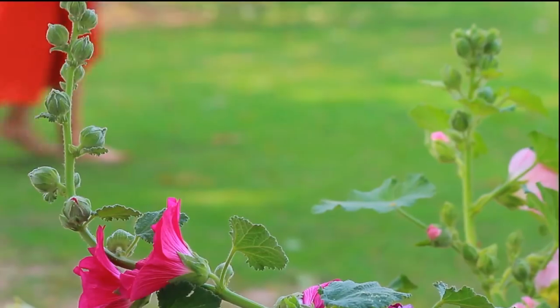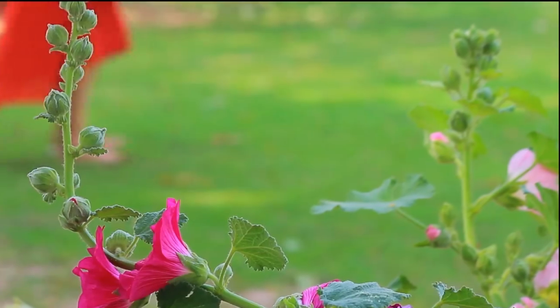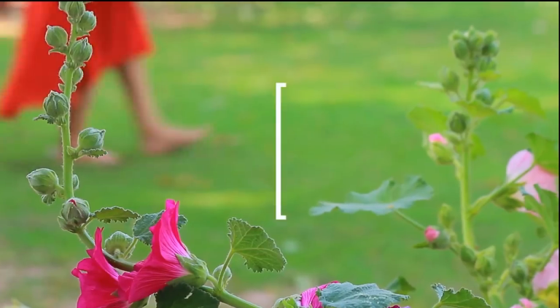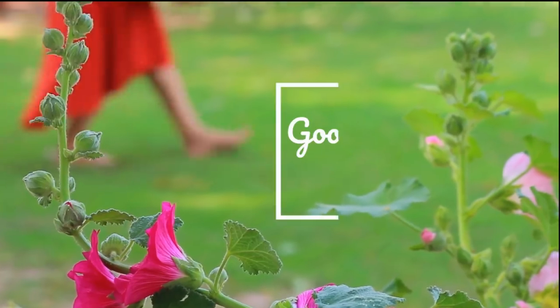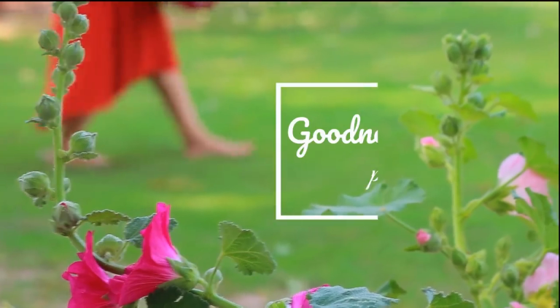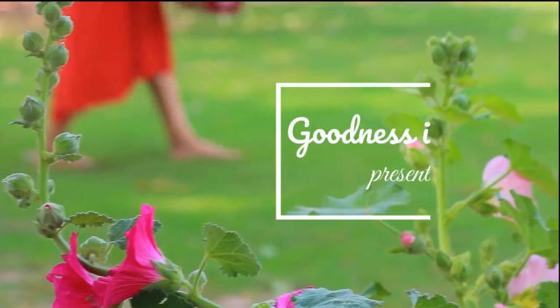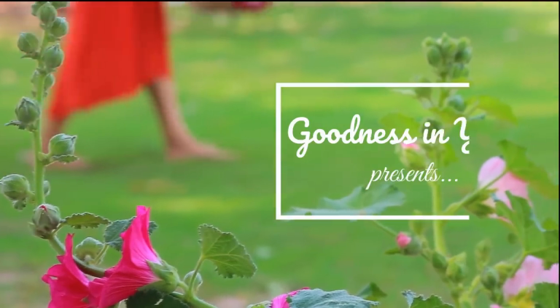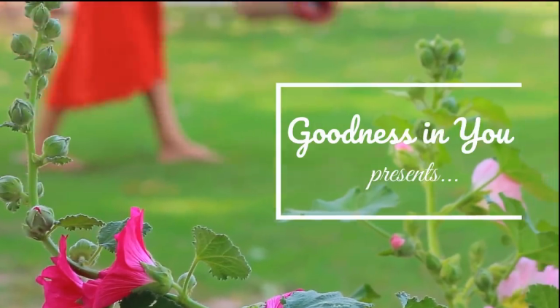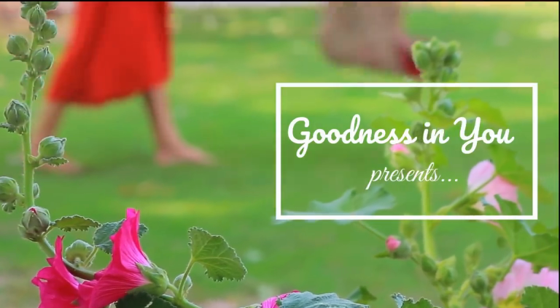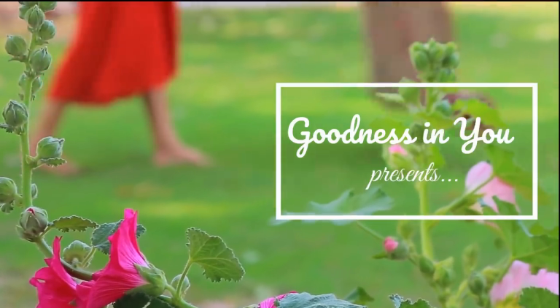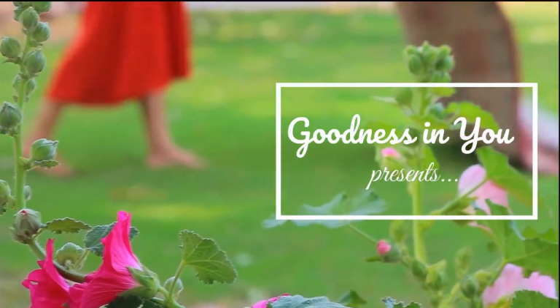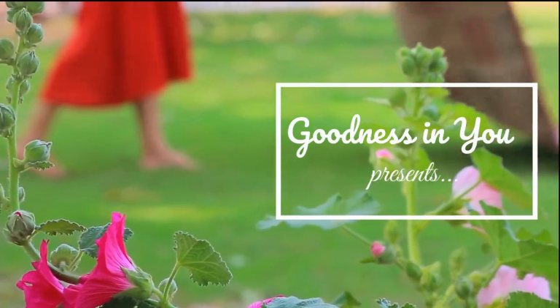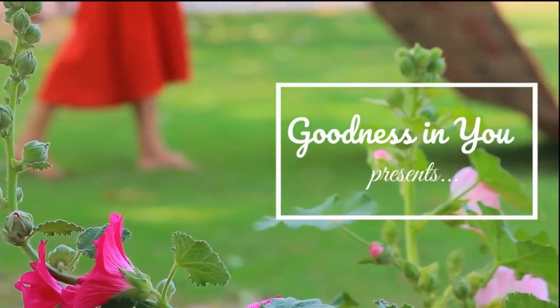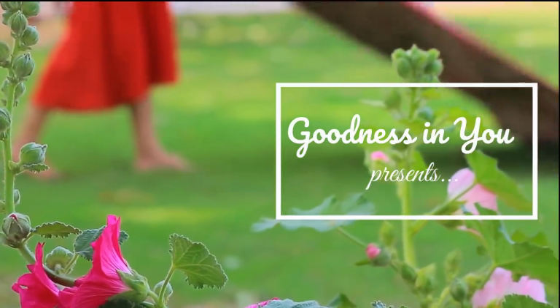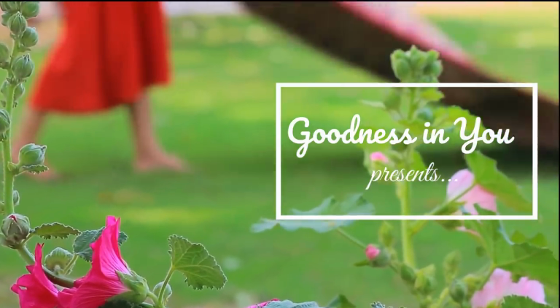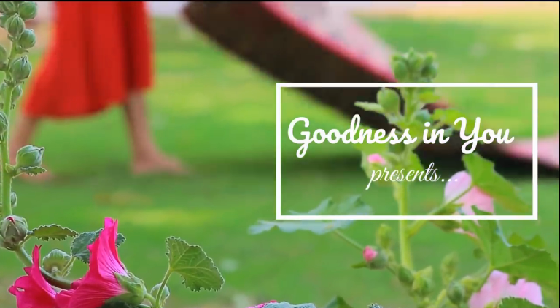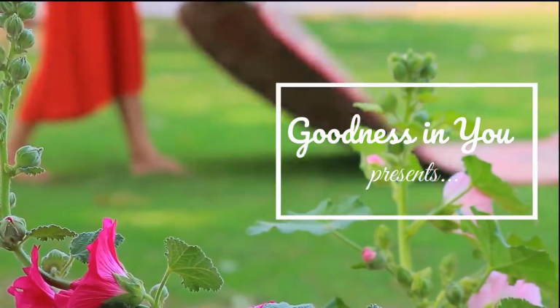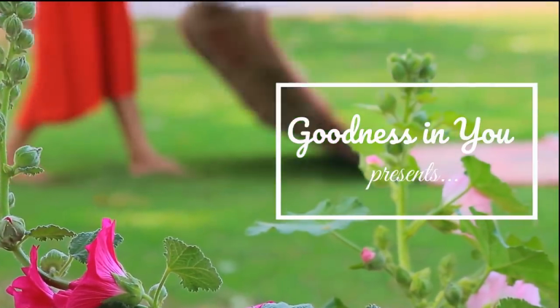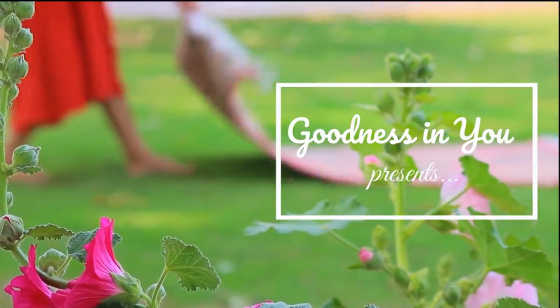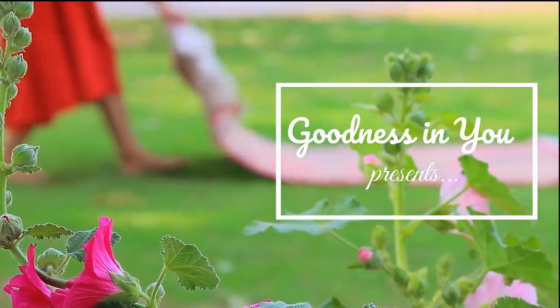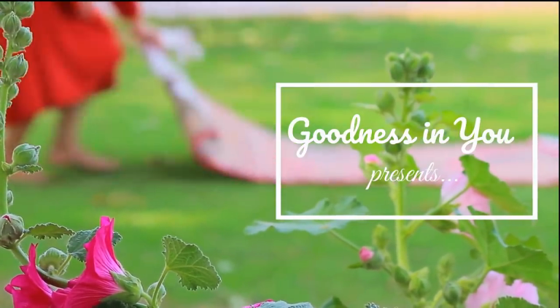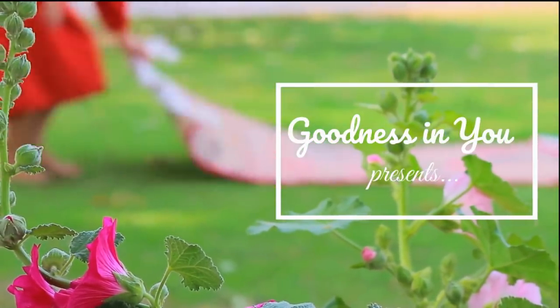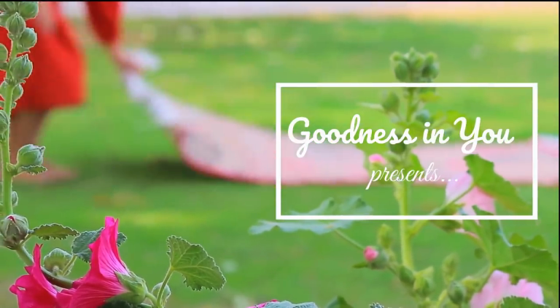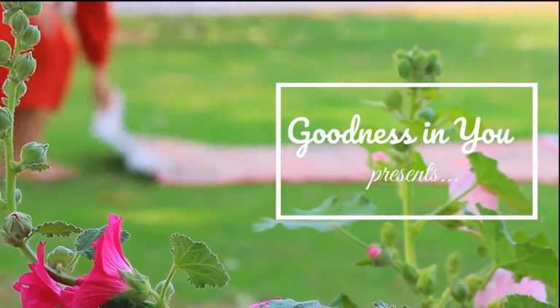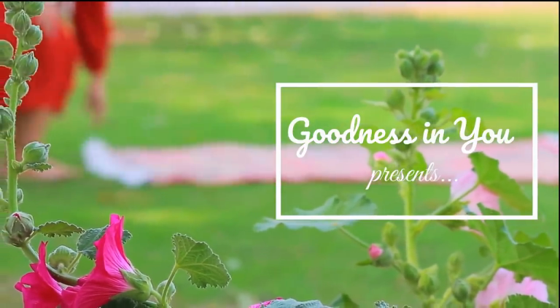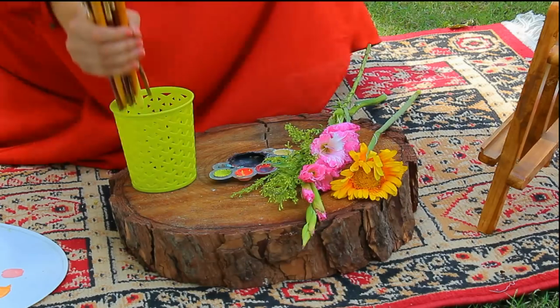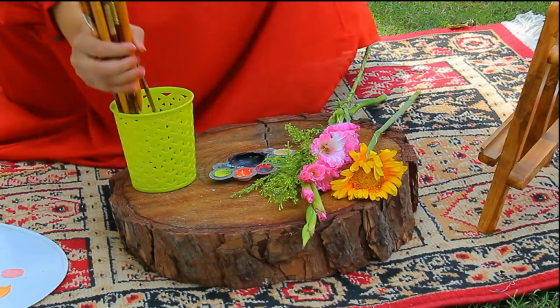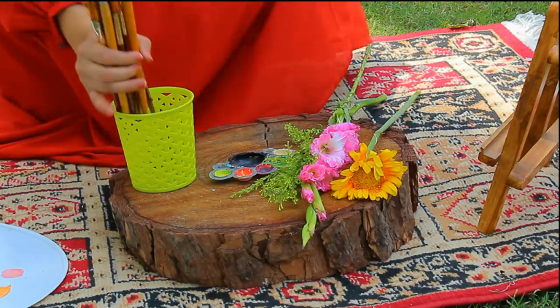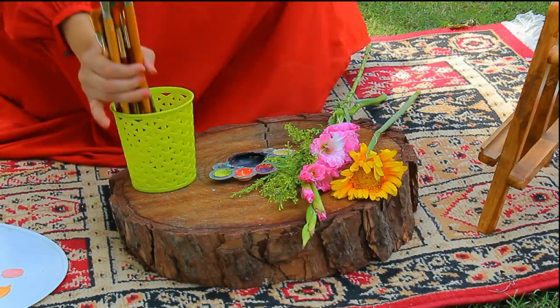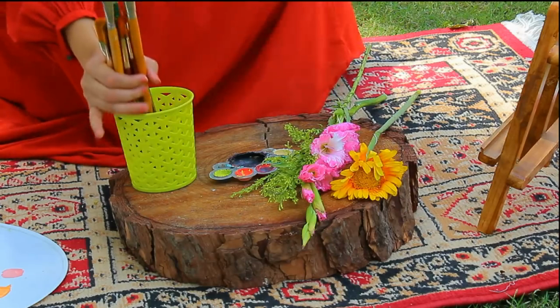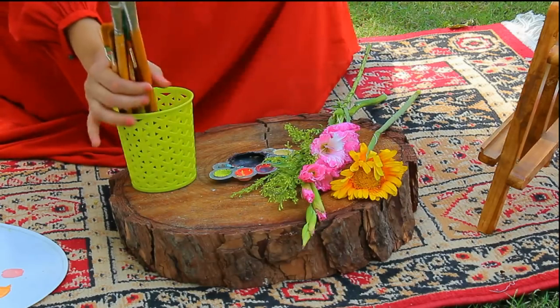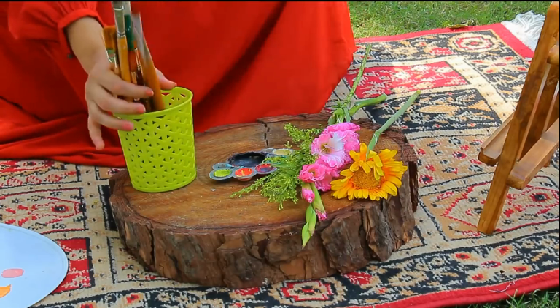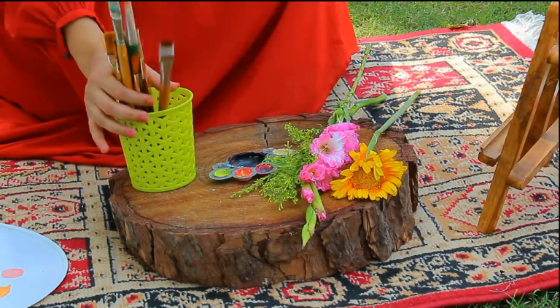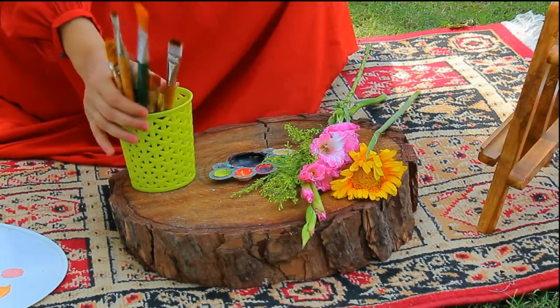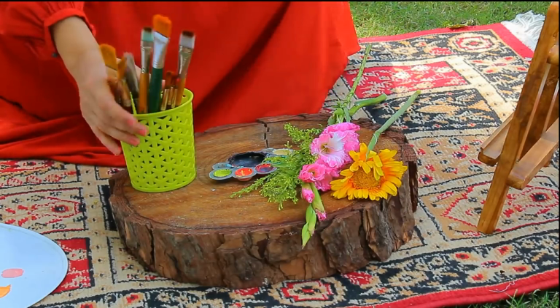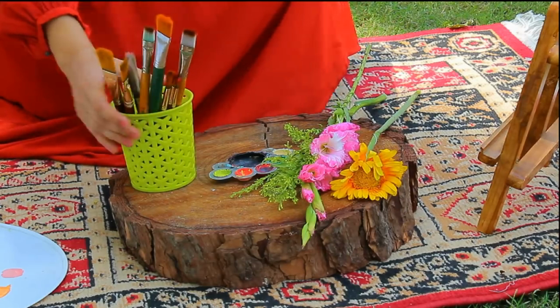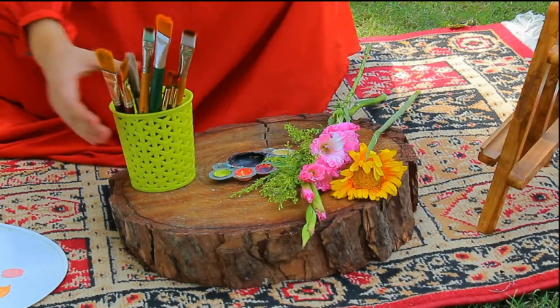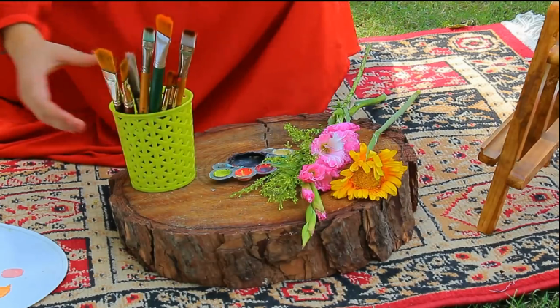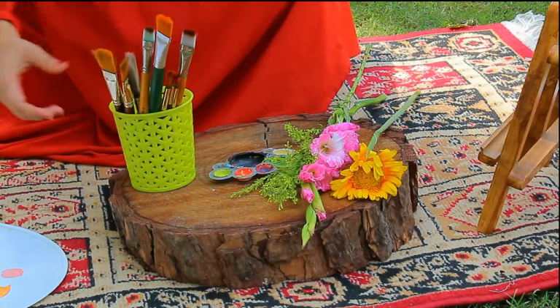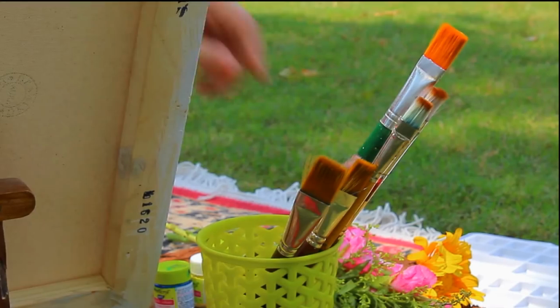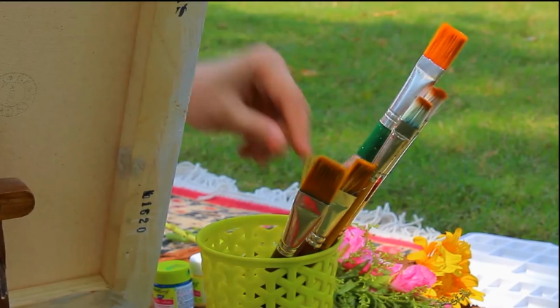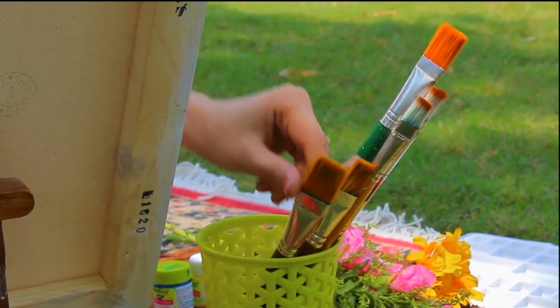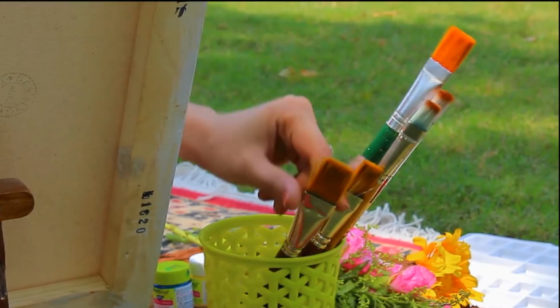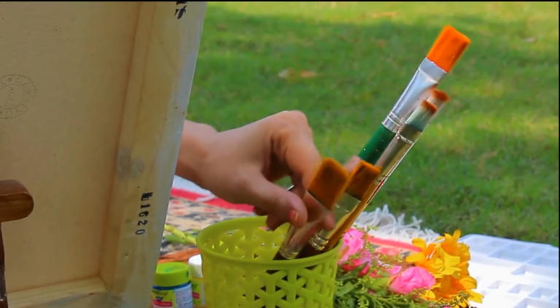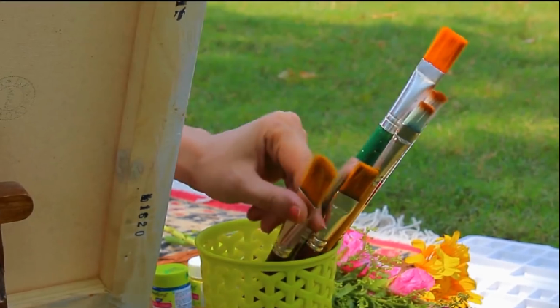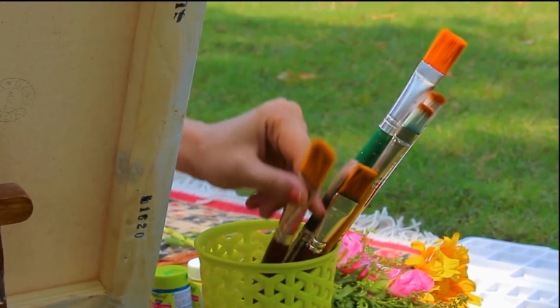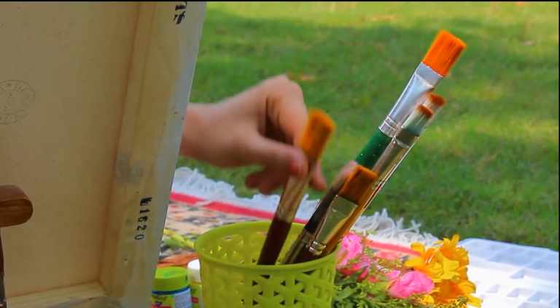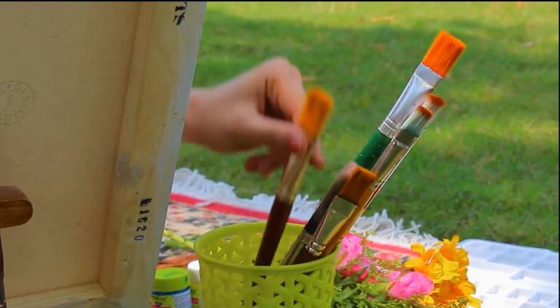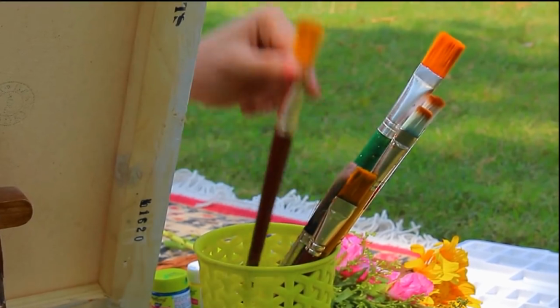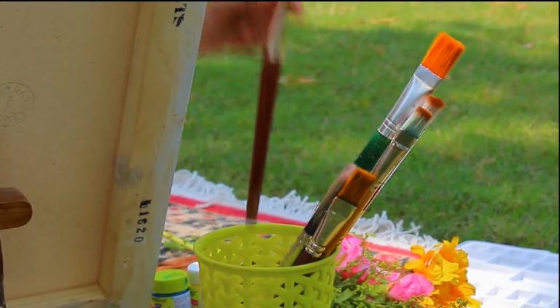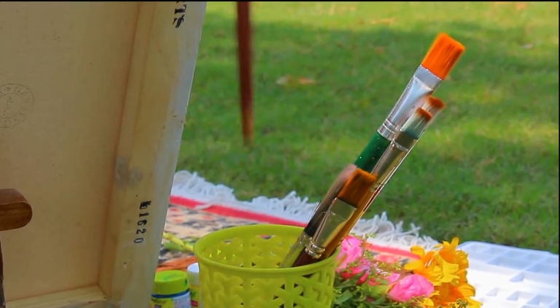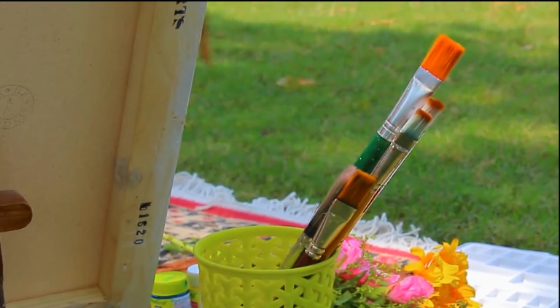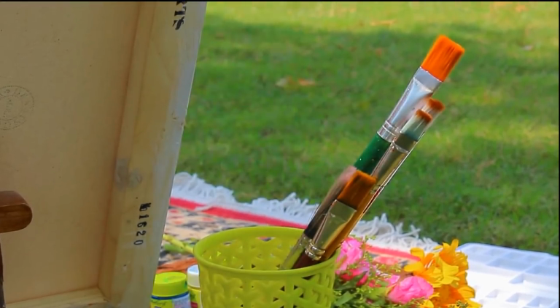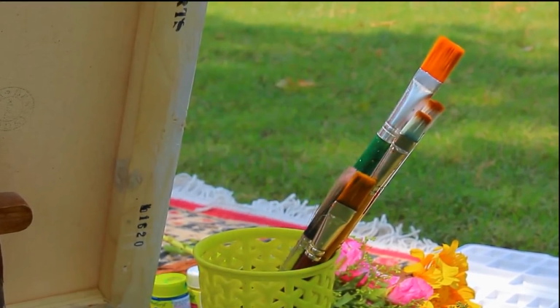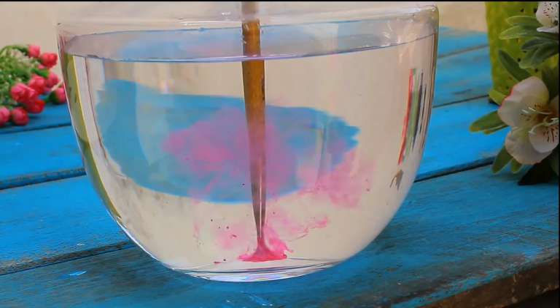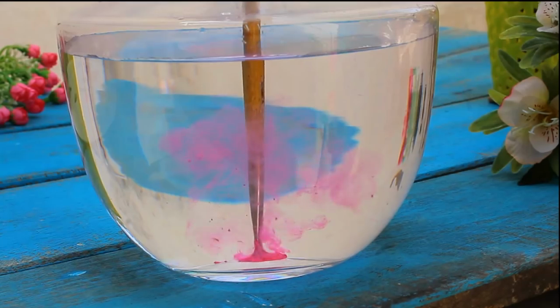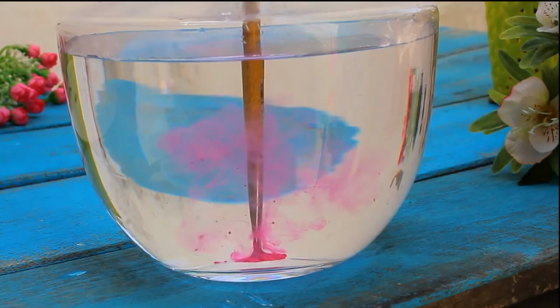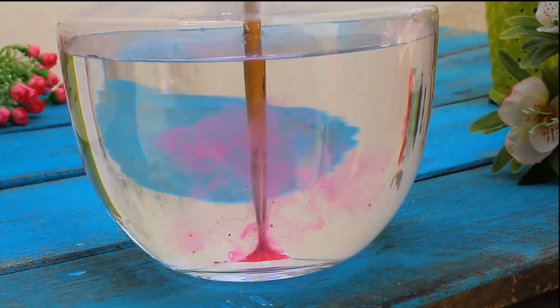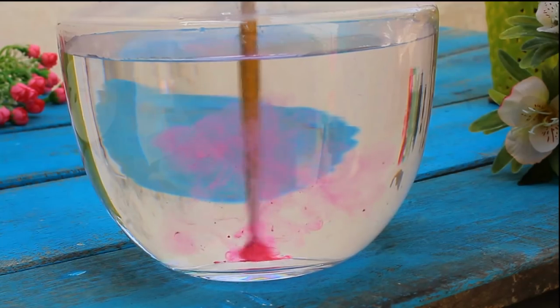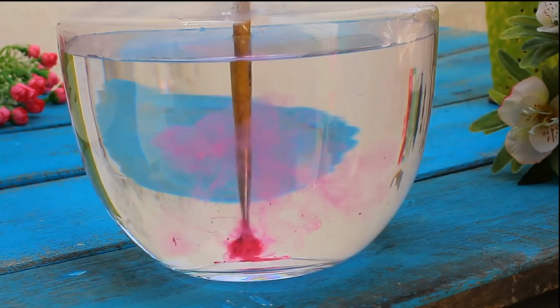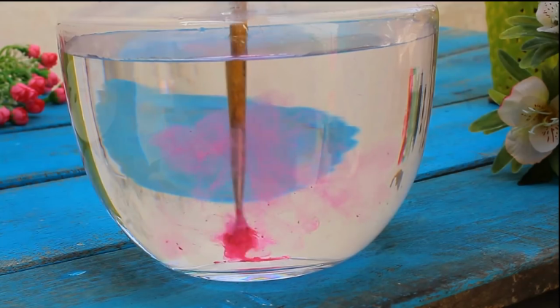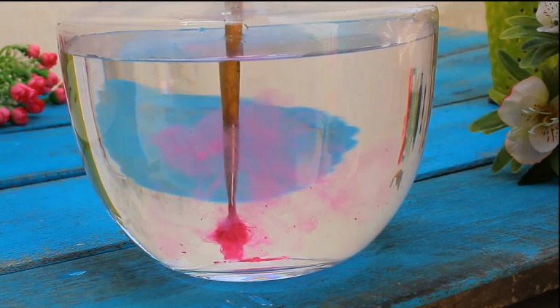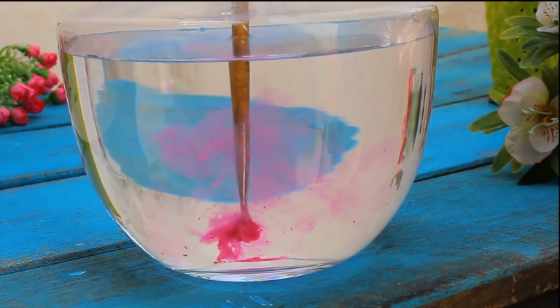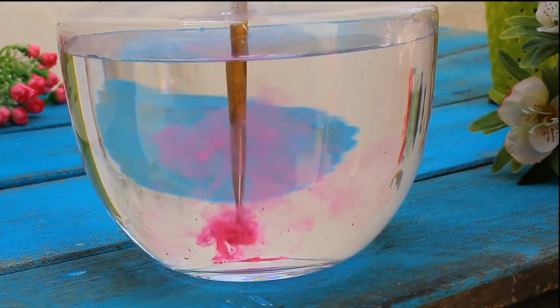Hello and welcome everyone. In today's video we will be making simple and easy flowers using one stroke technique. So let's begin.